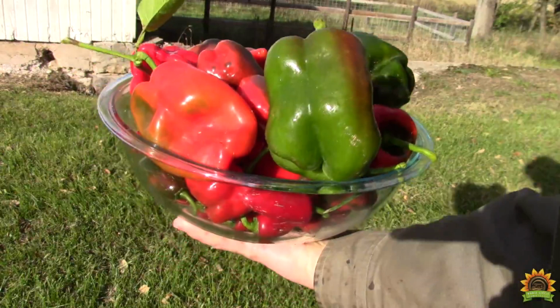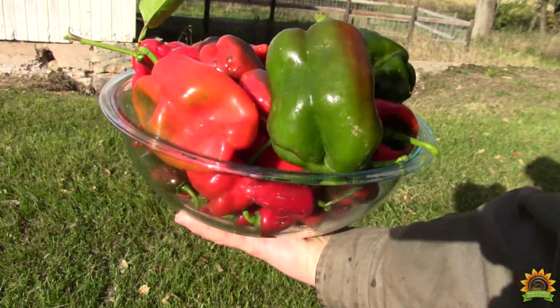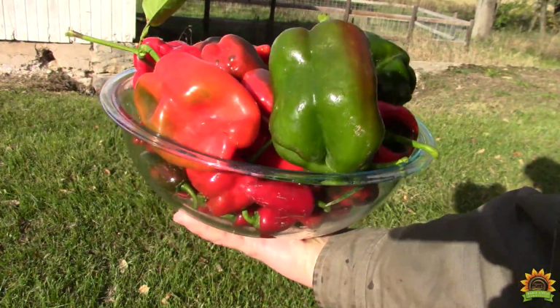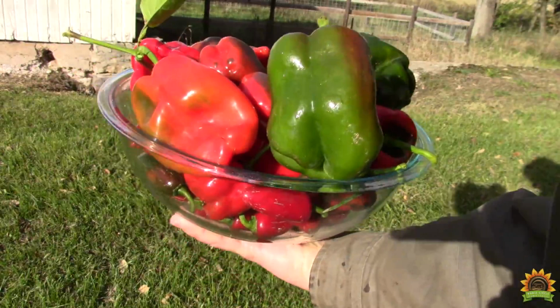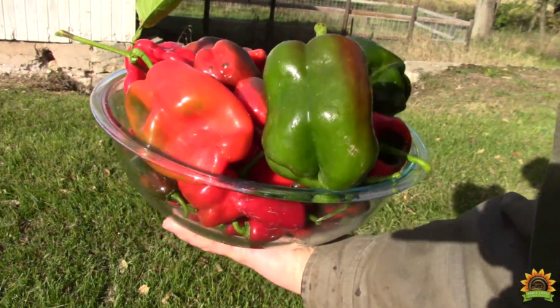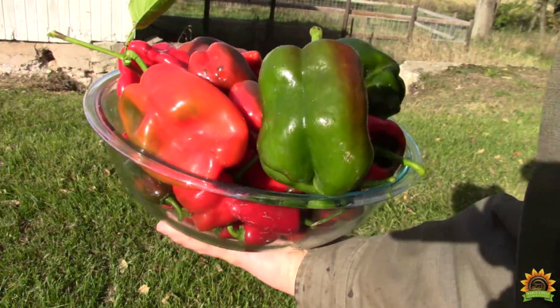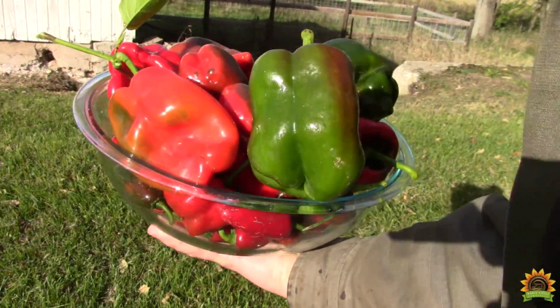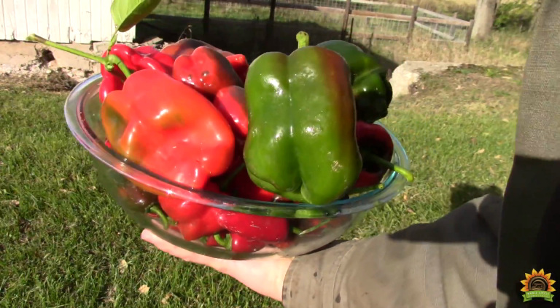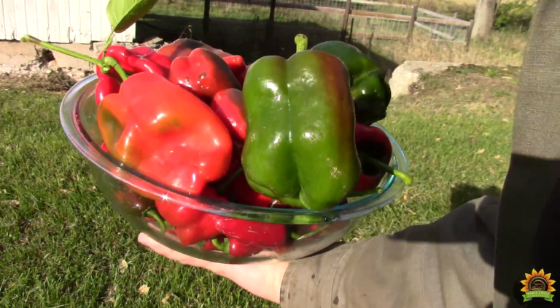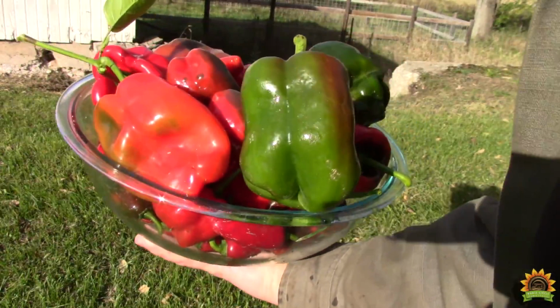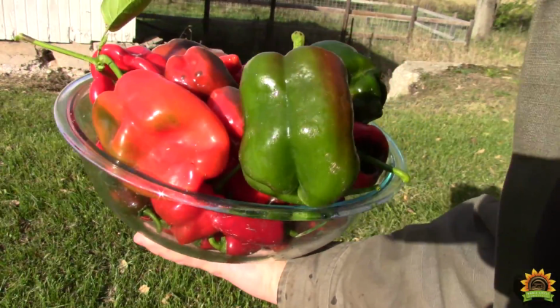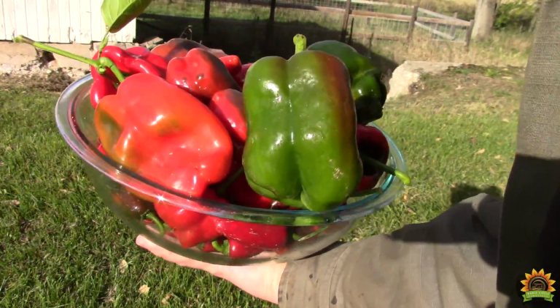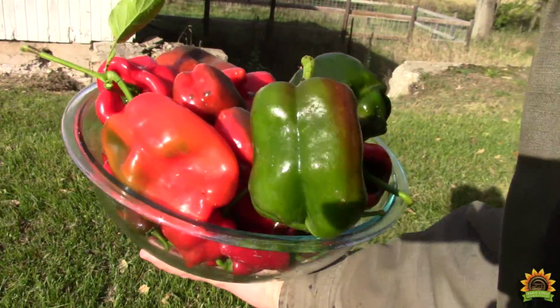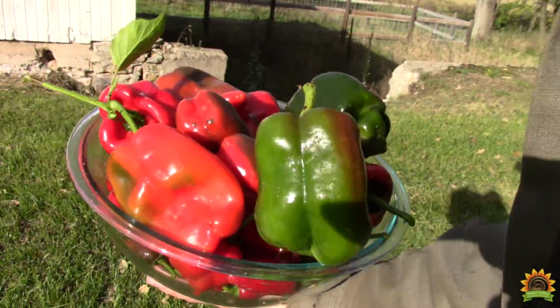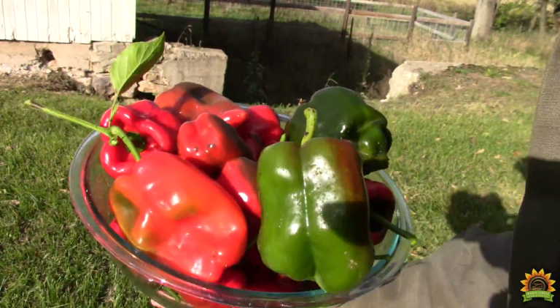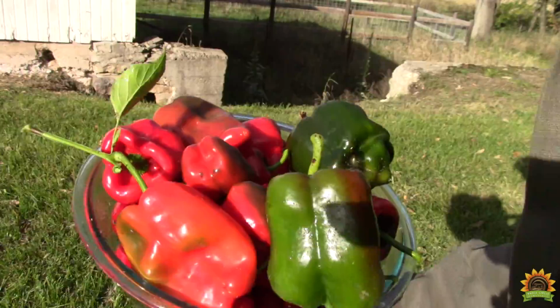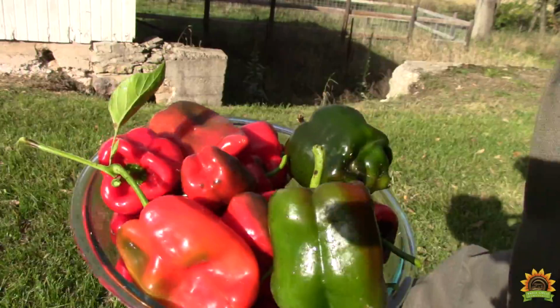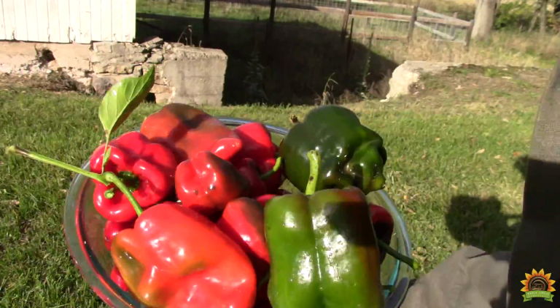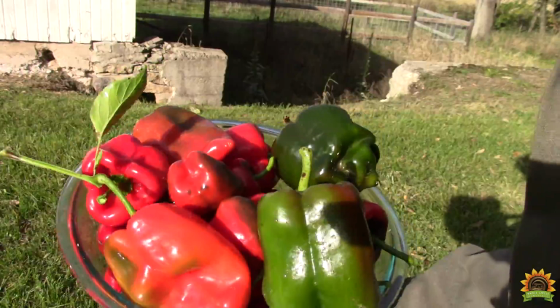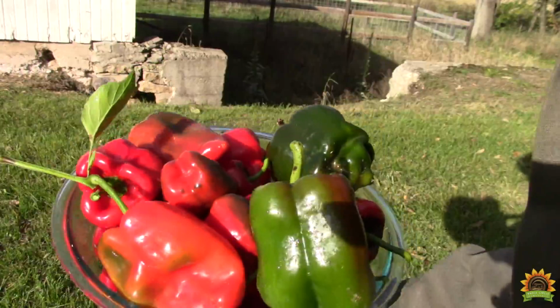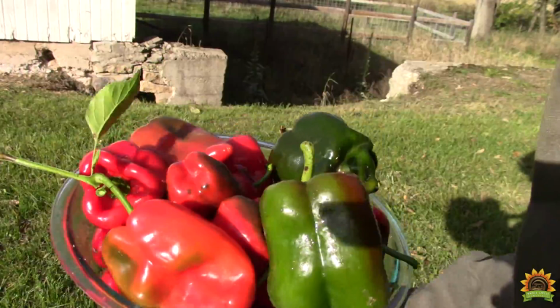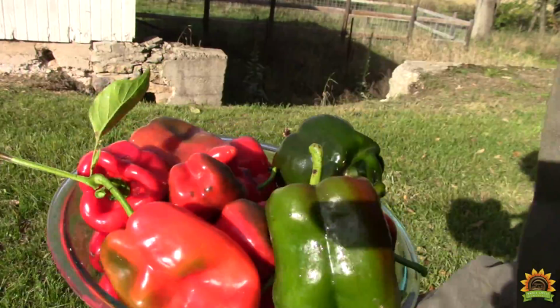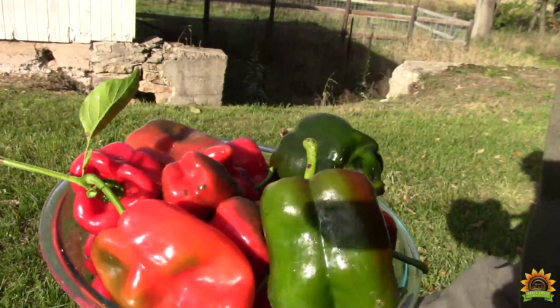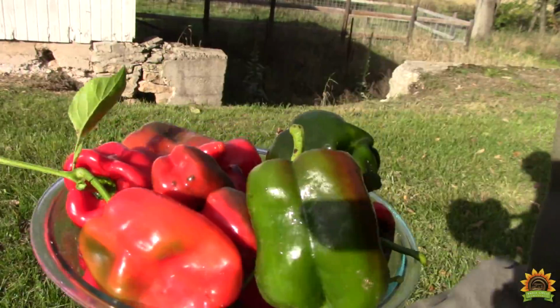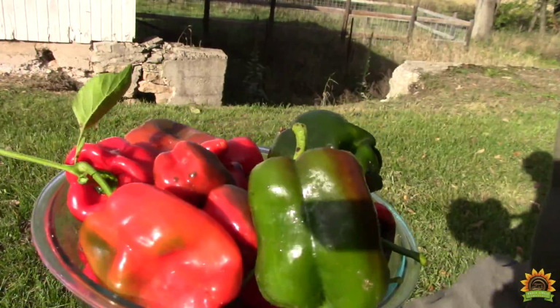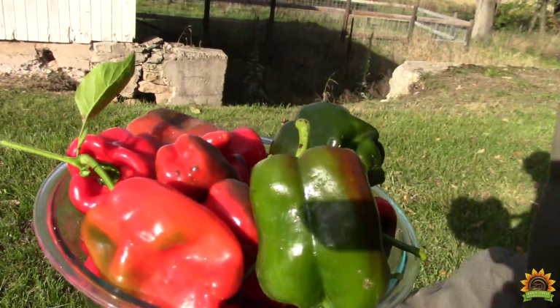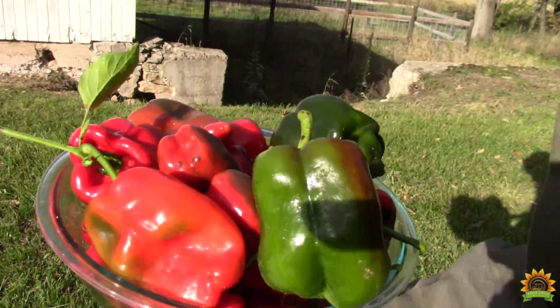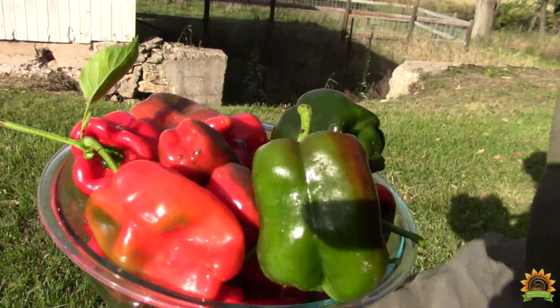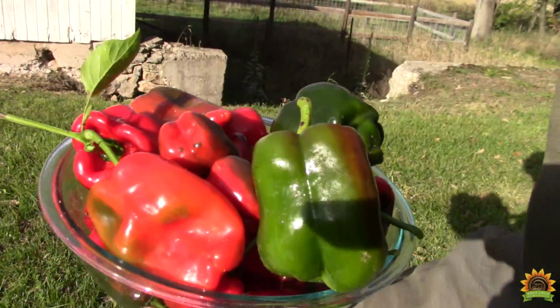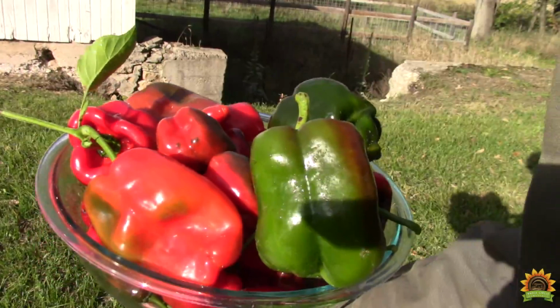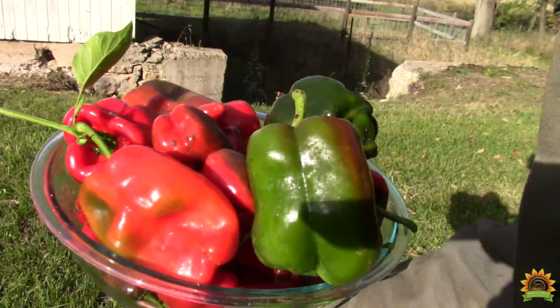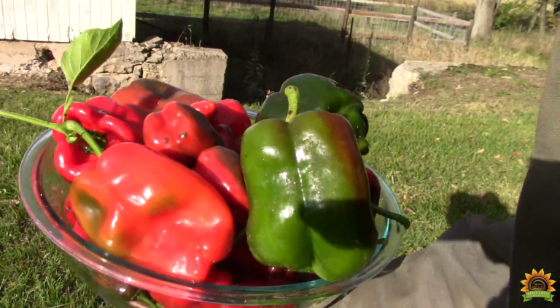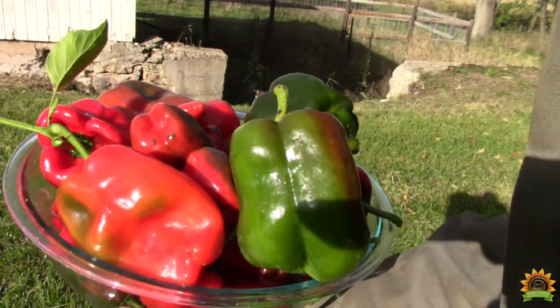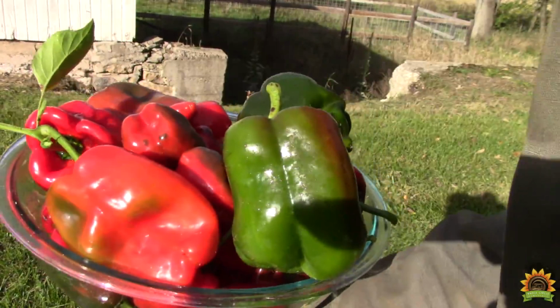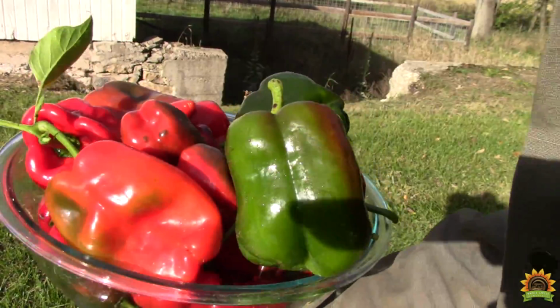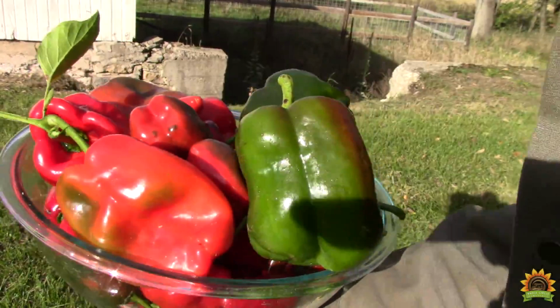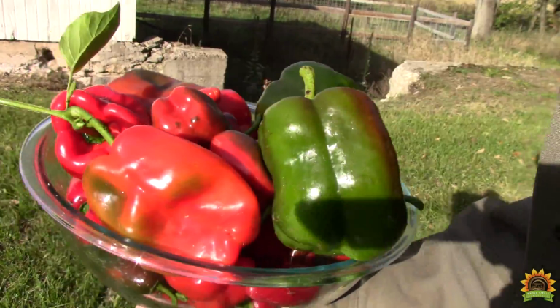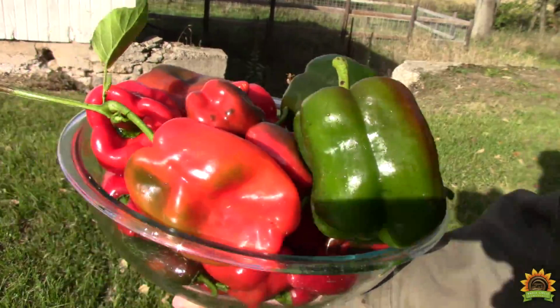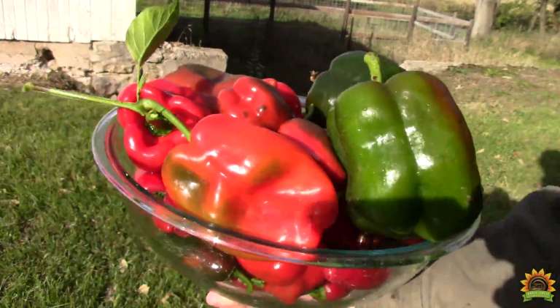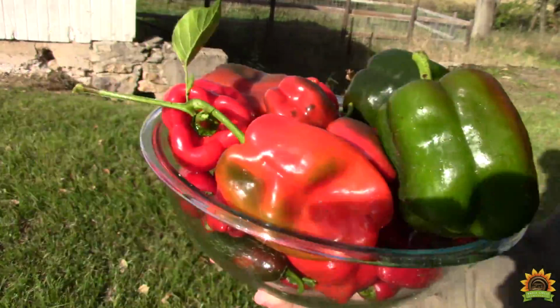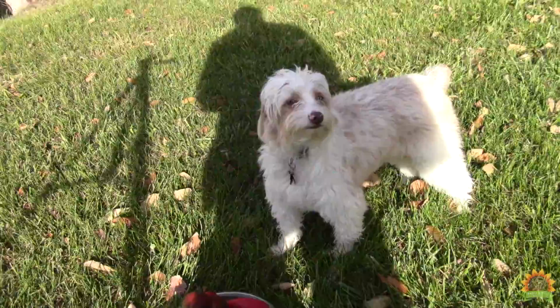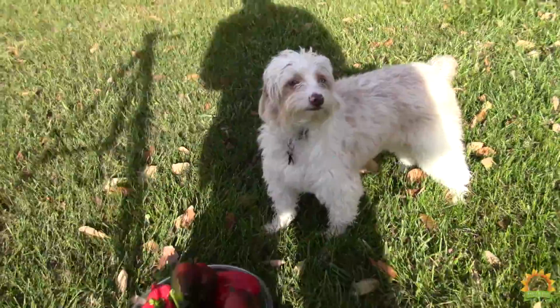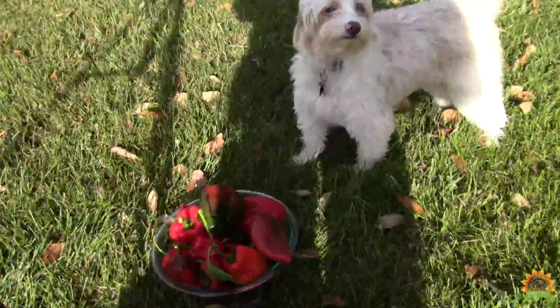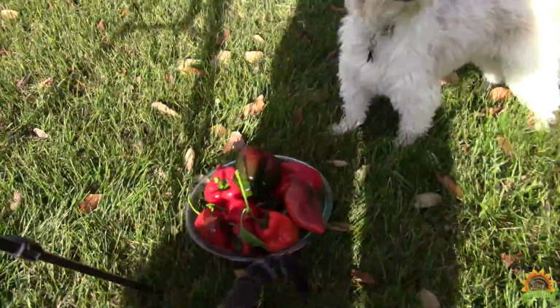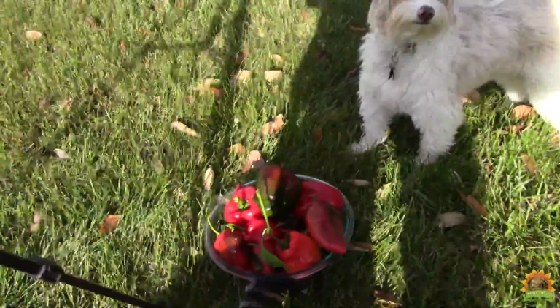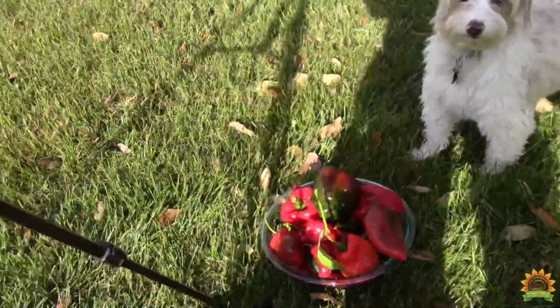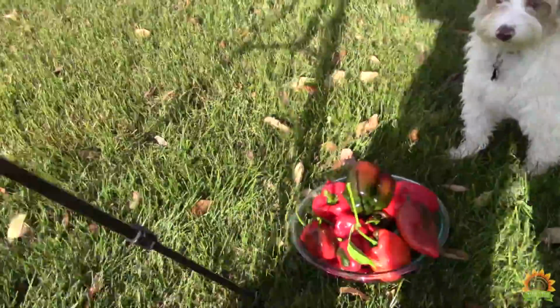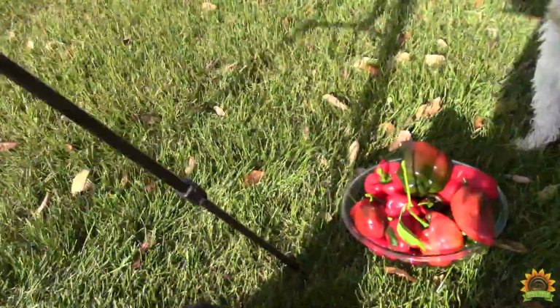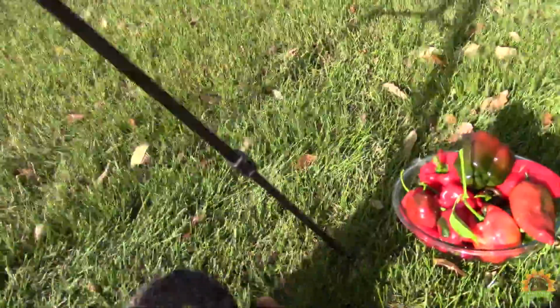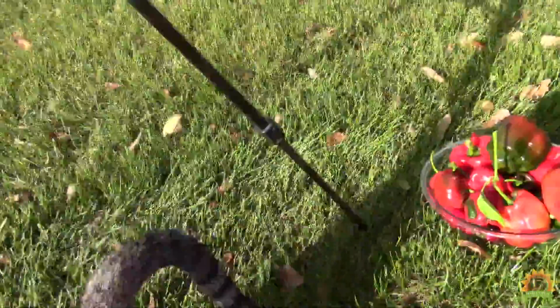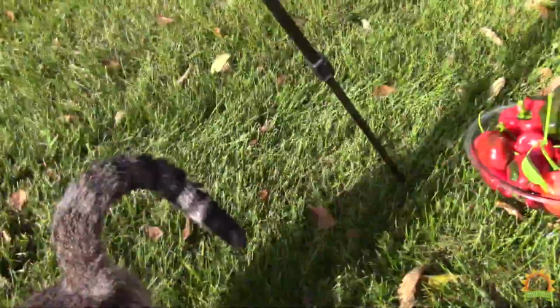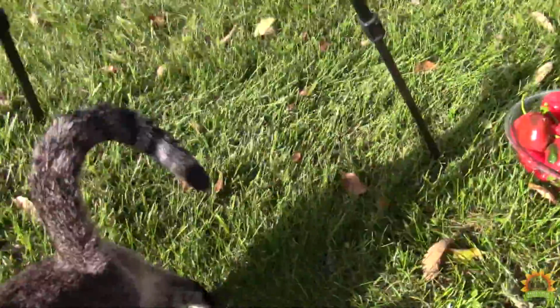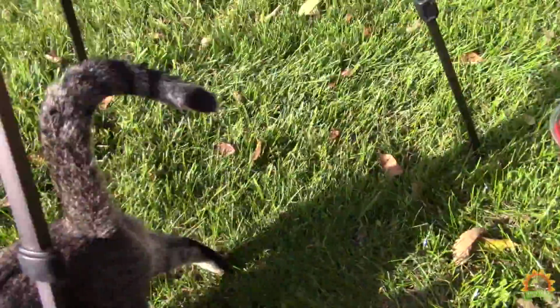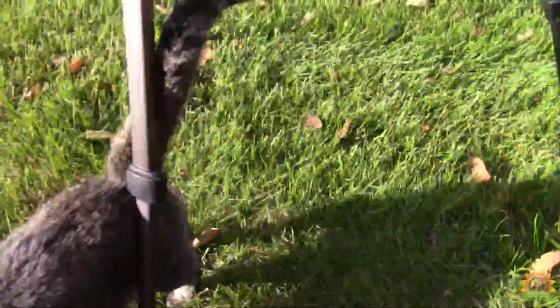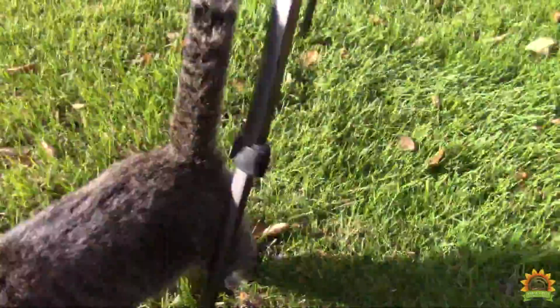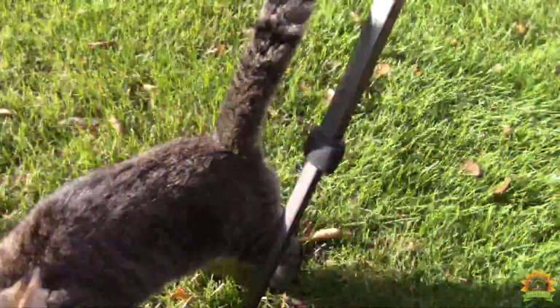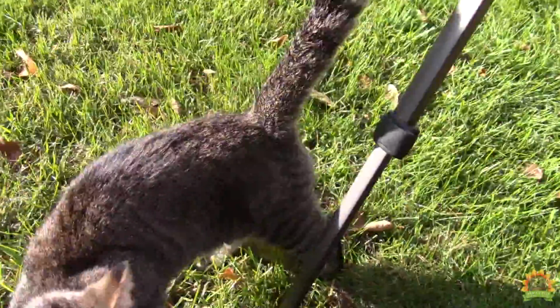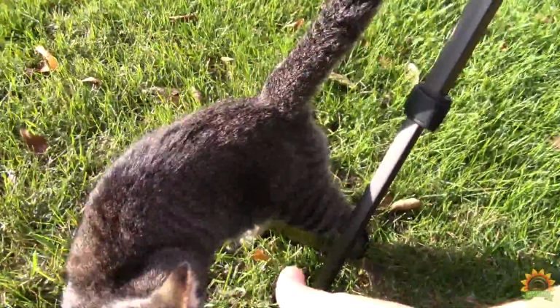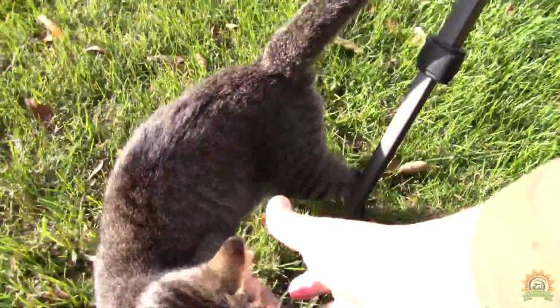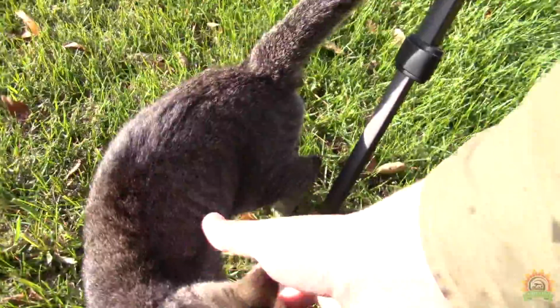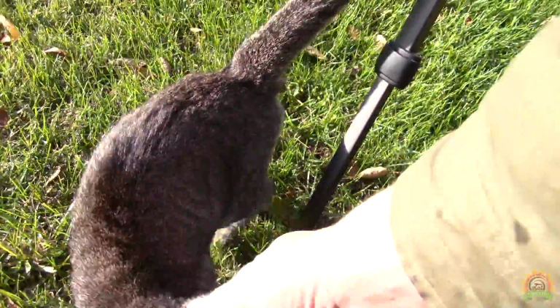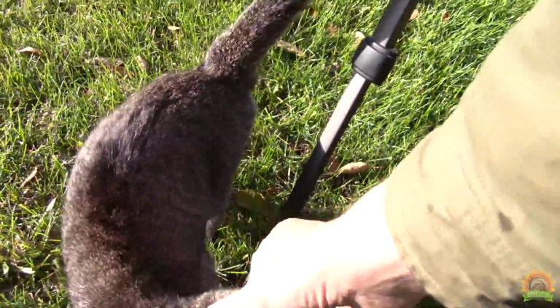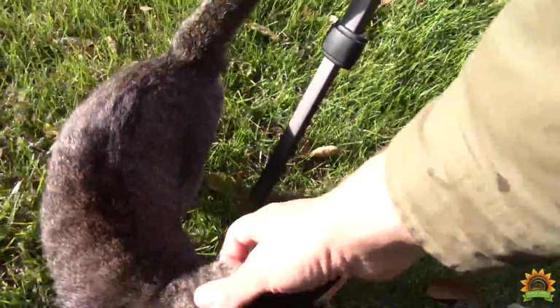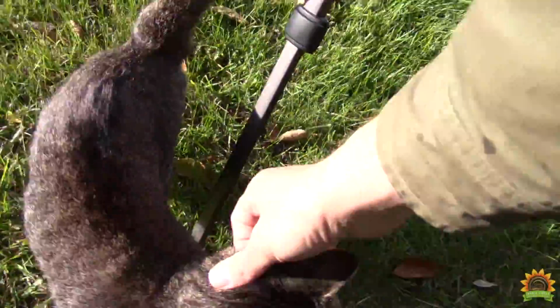Here's our first harvest. We'll go take a few more and fill up that smoker. They're all here to help make hot sauce.